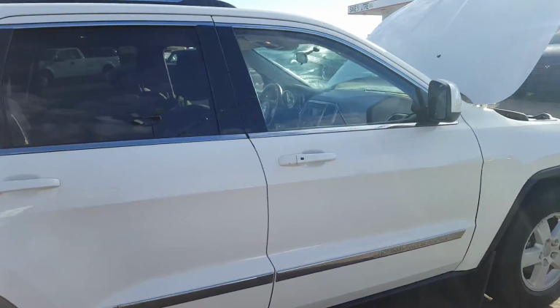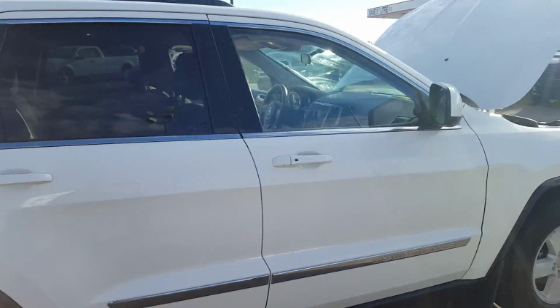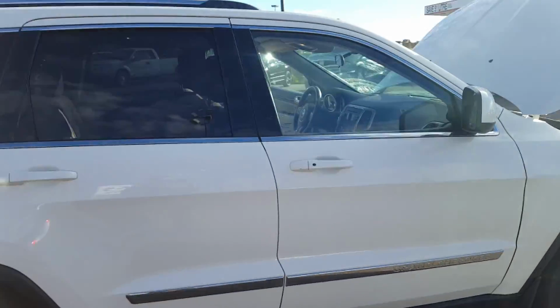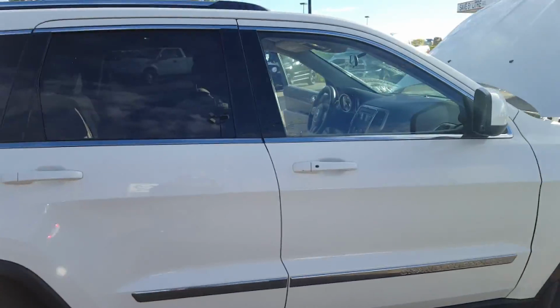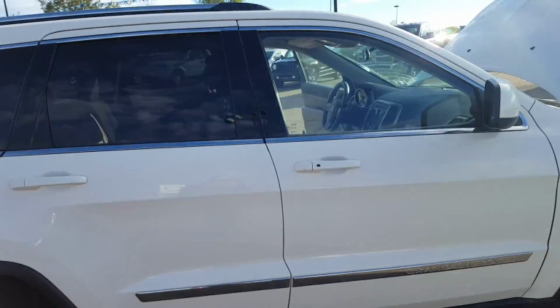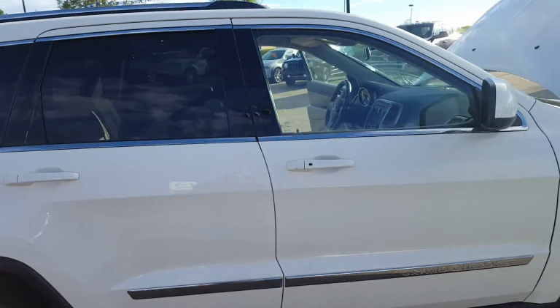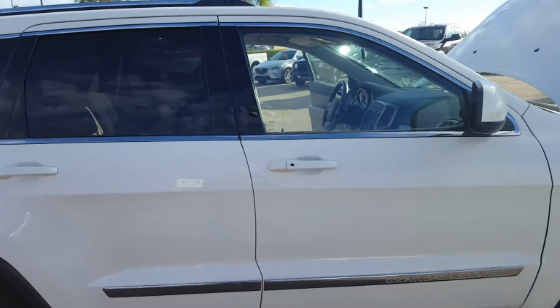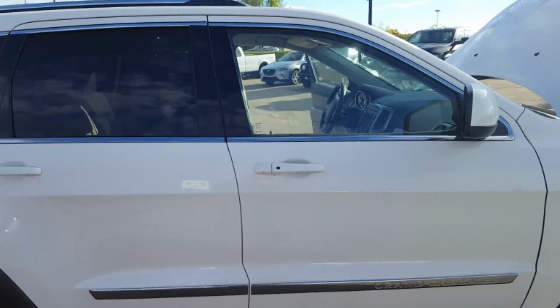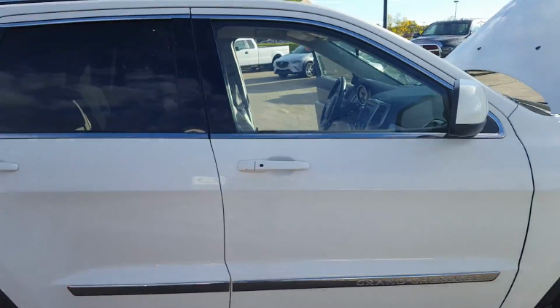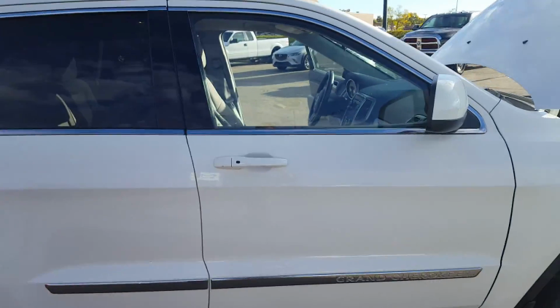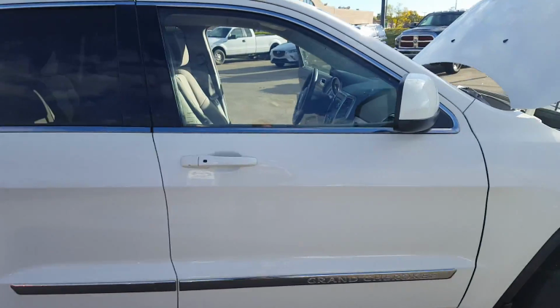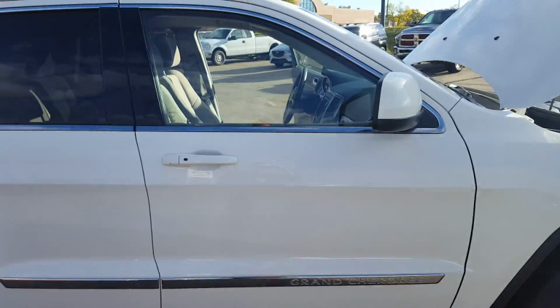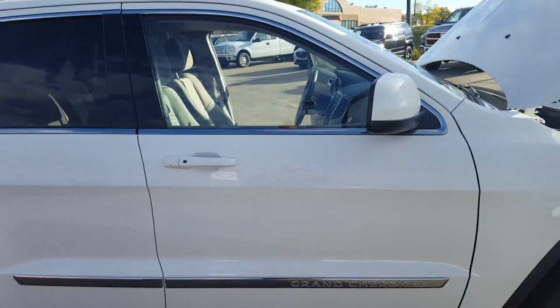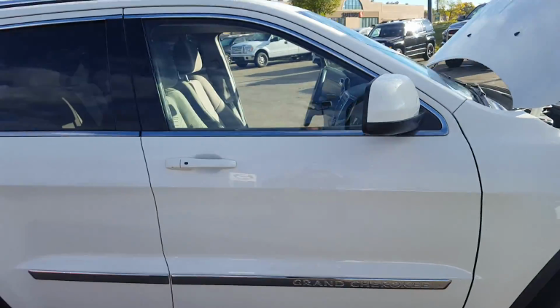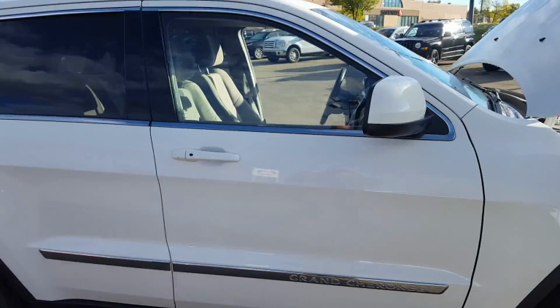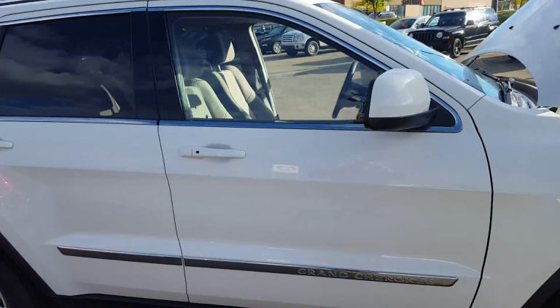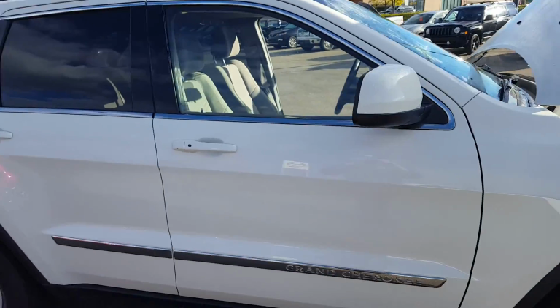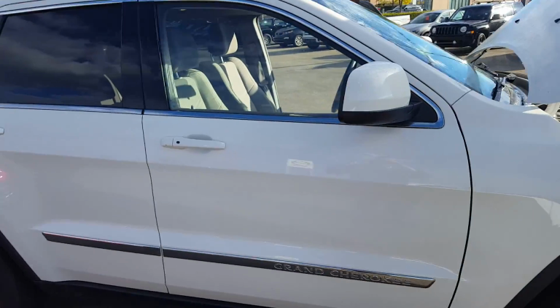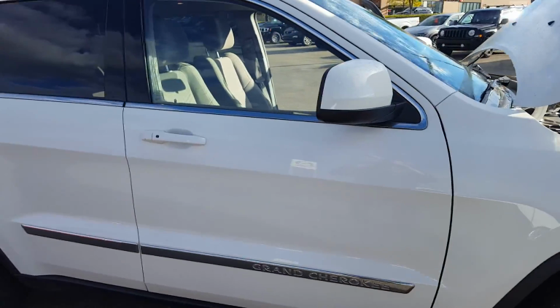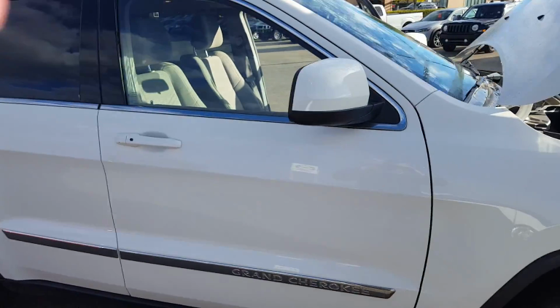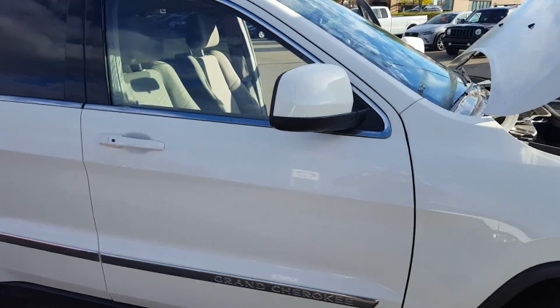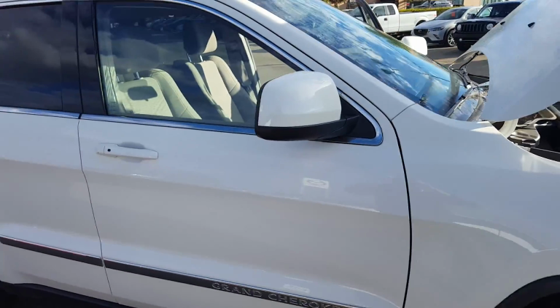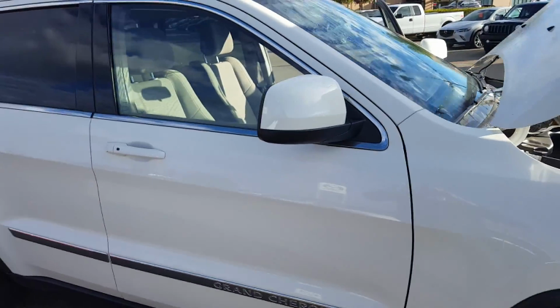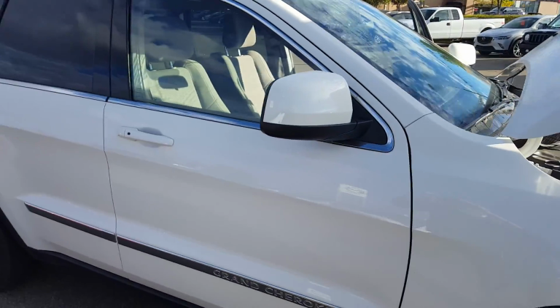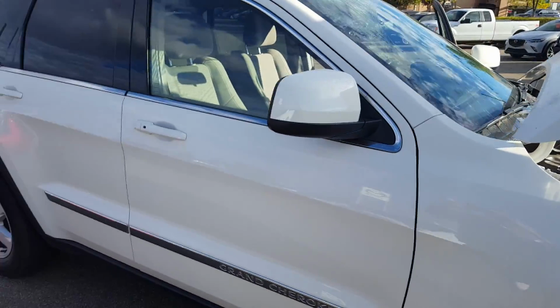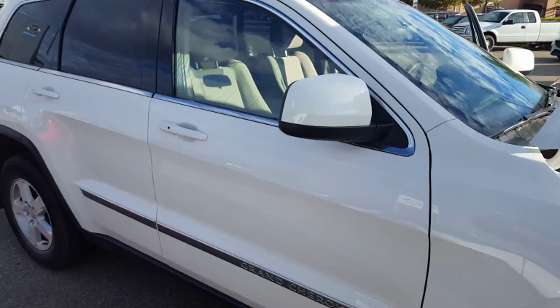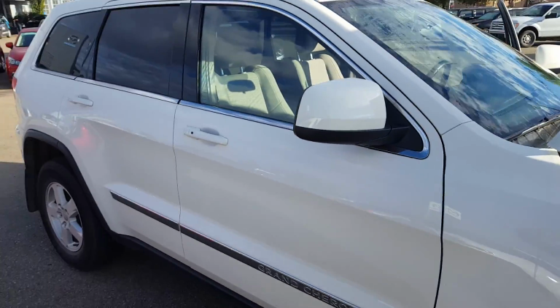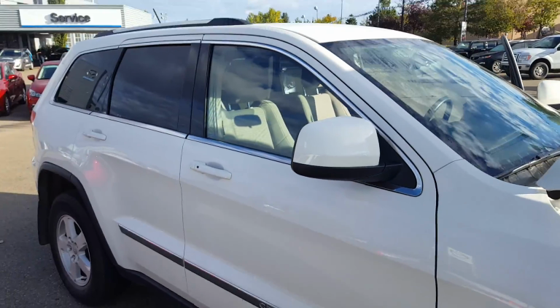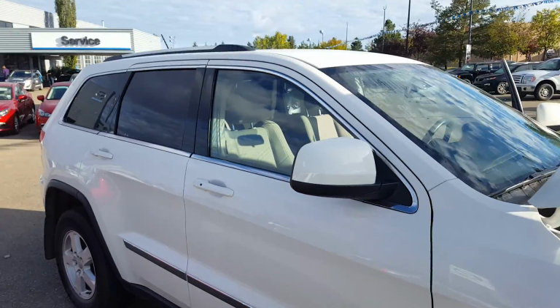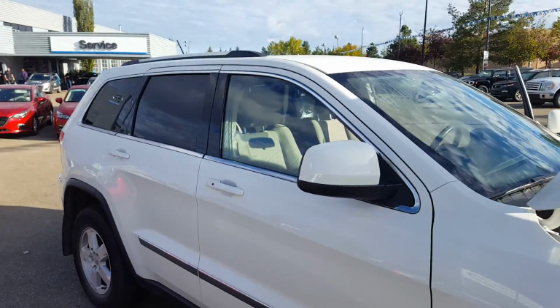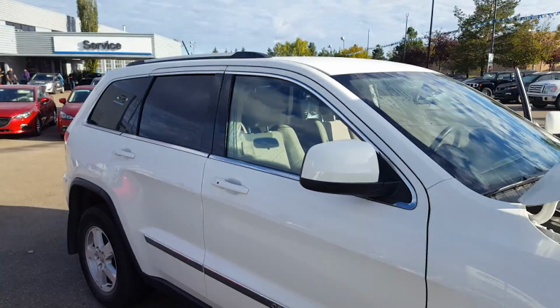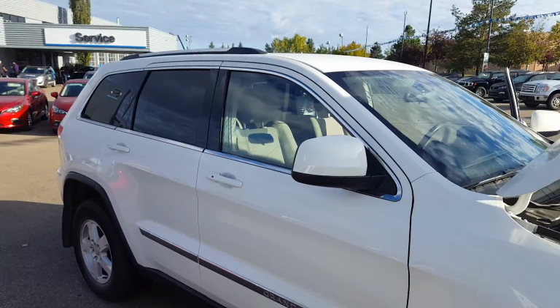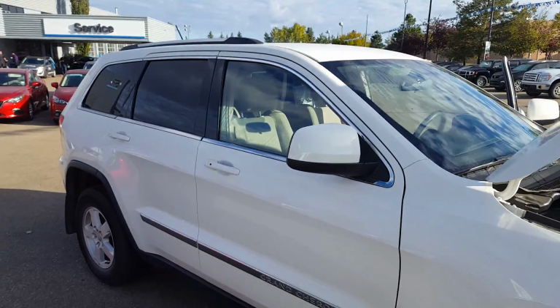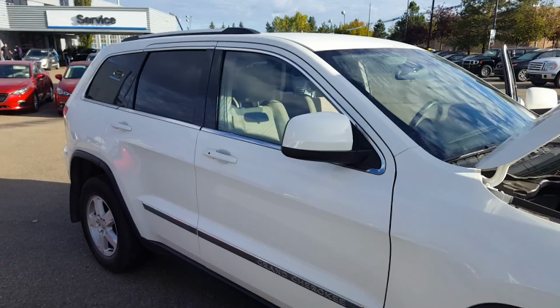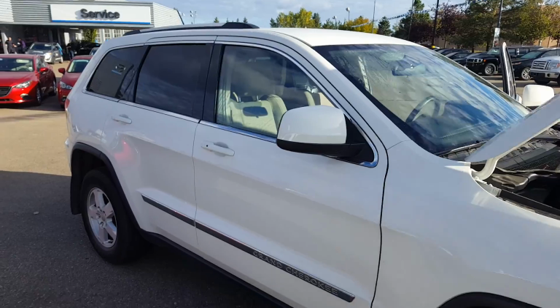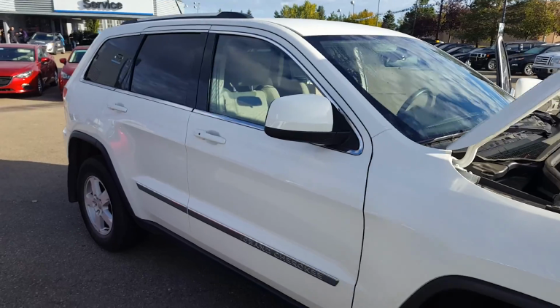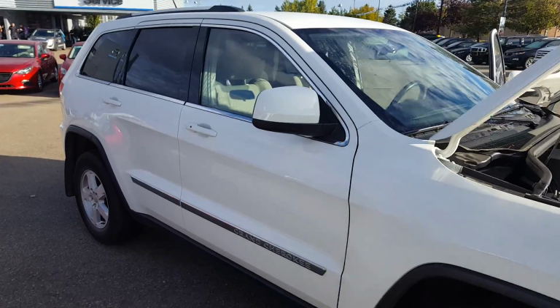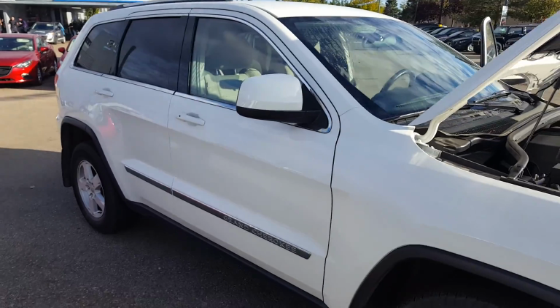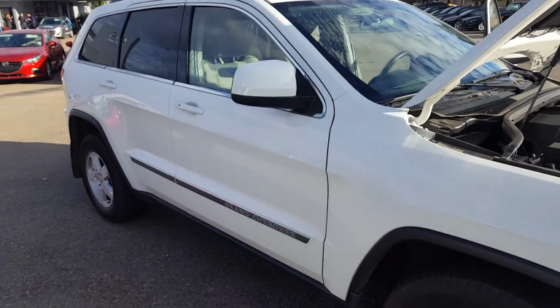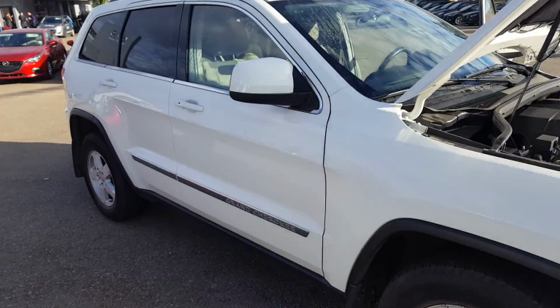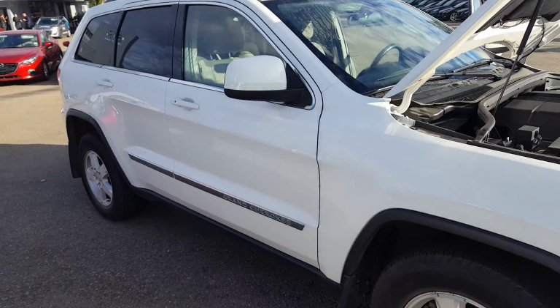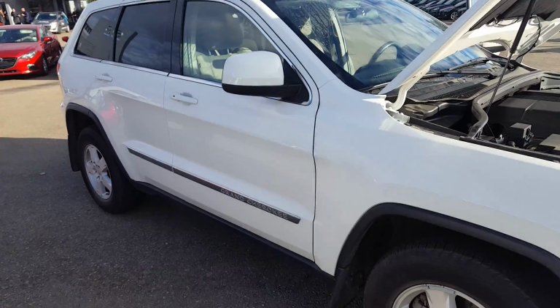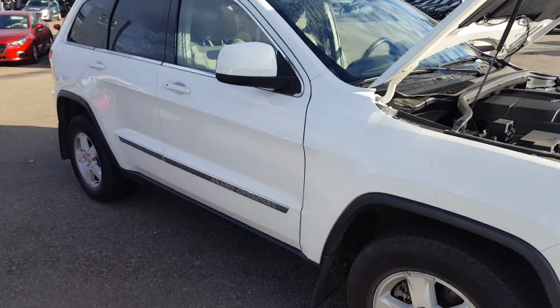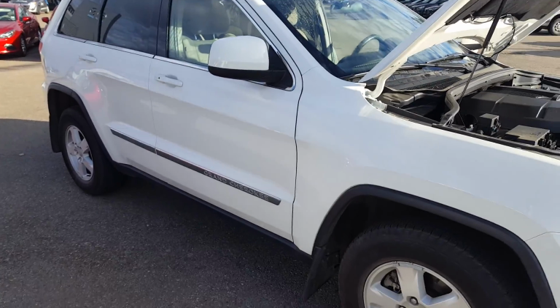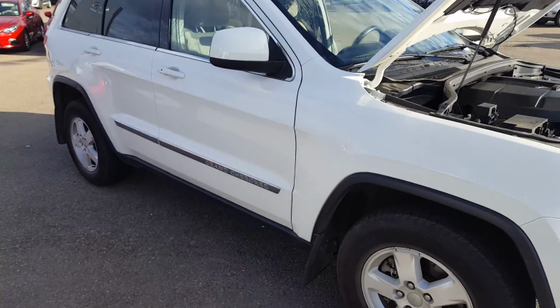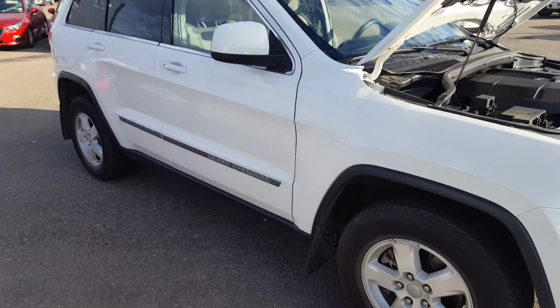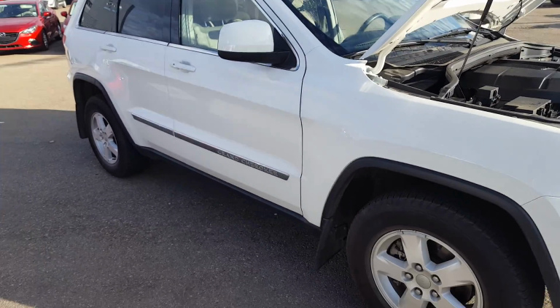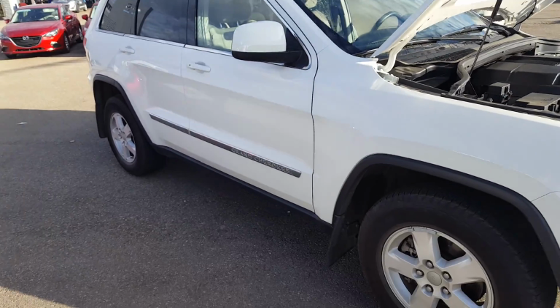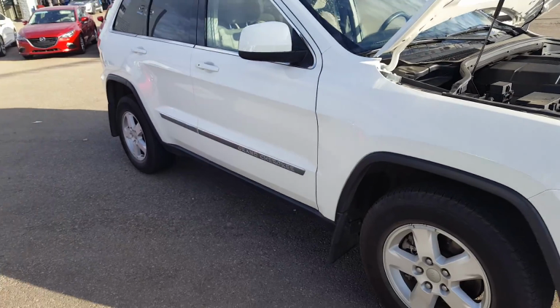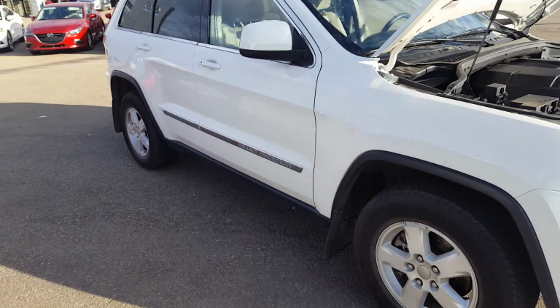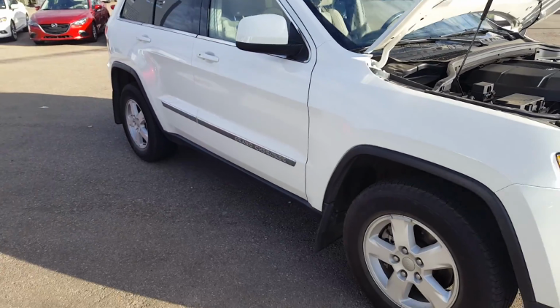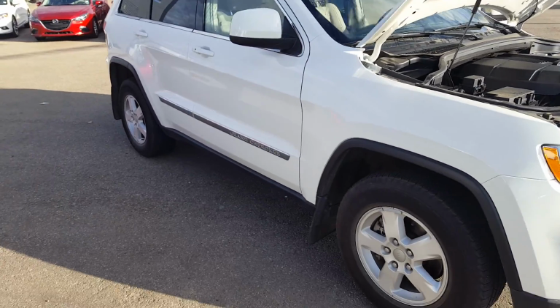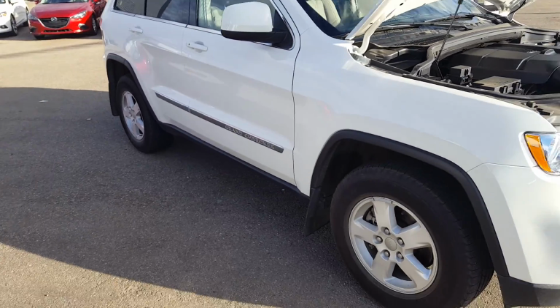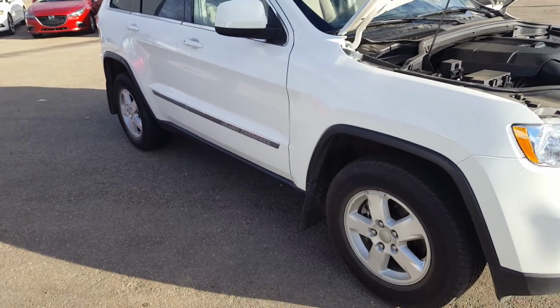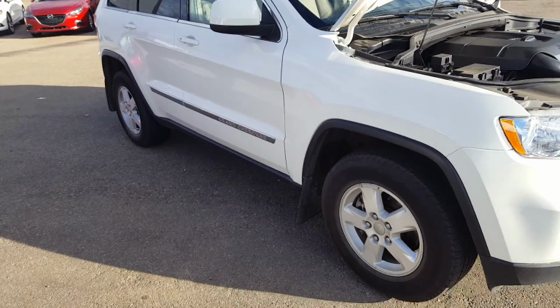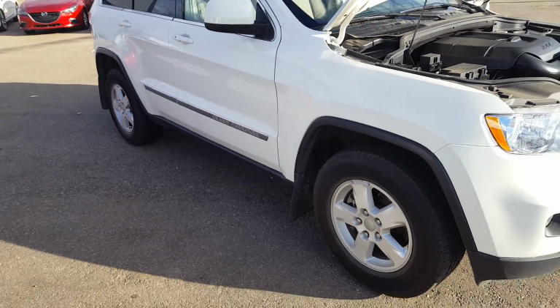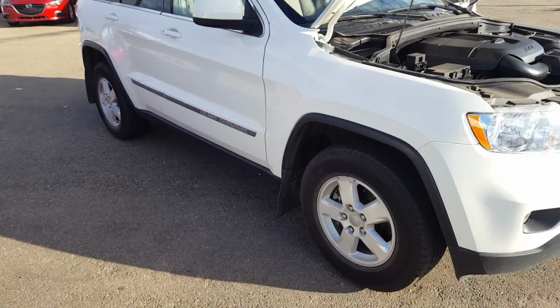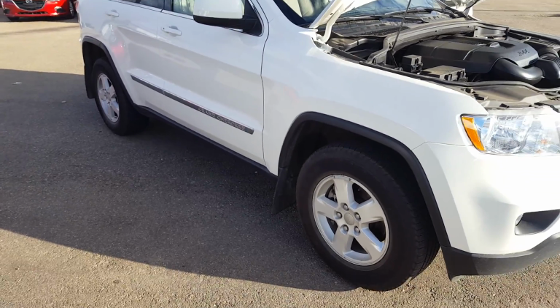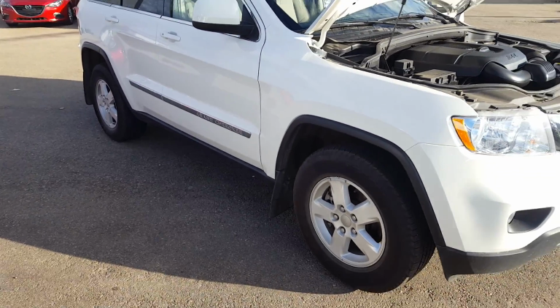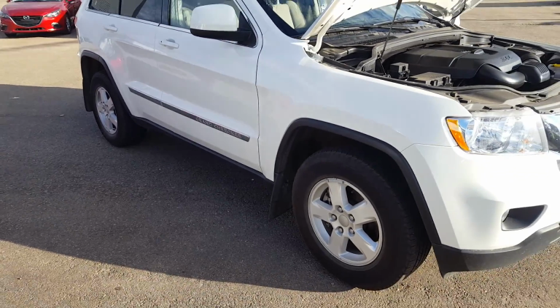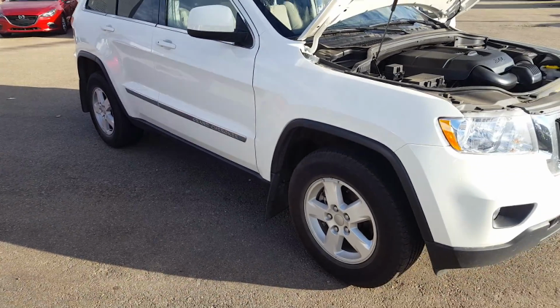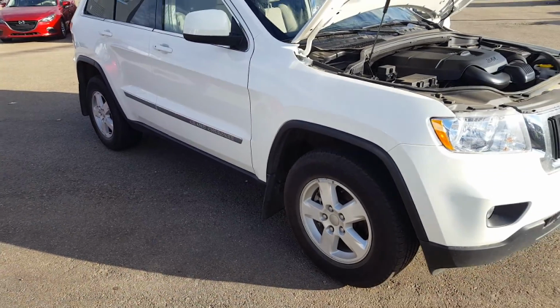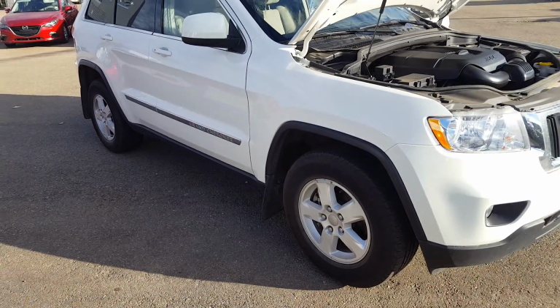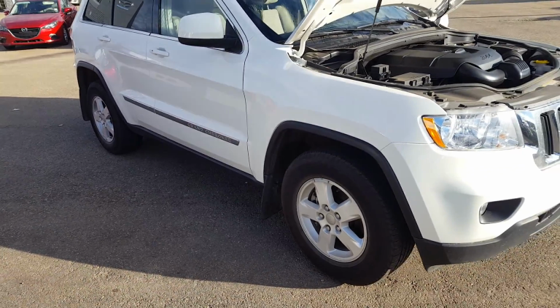We do CarProof on all of our vehicles as well as provide a 160-point inspection. Let me know if you have any questions.